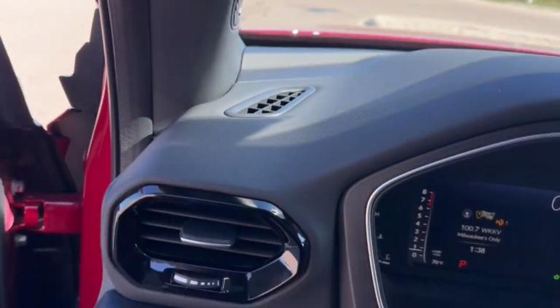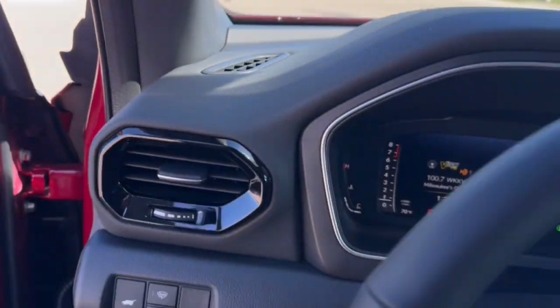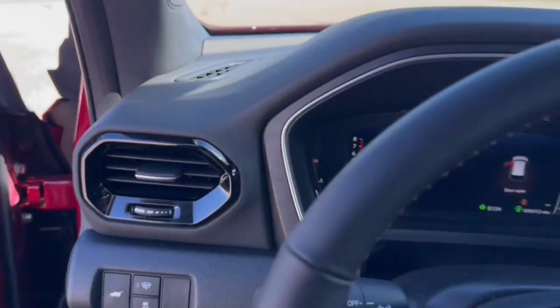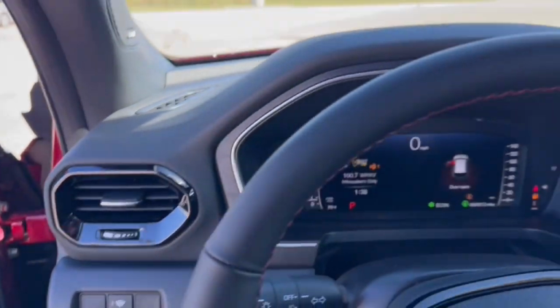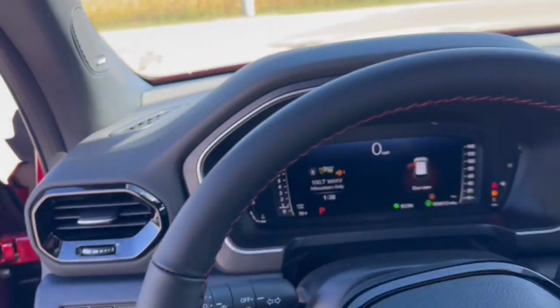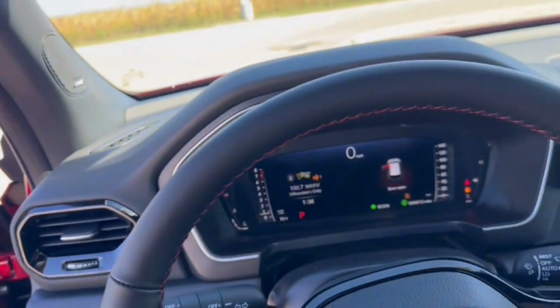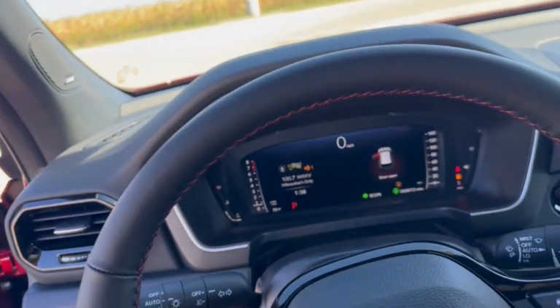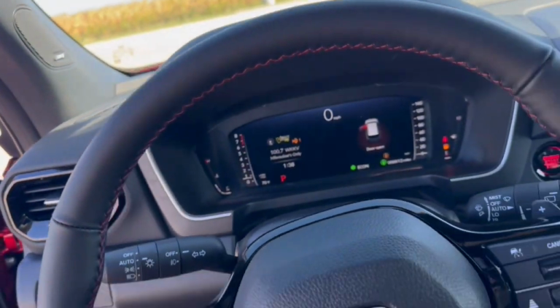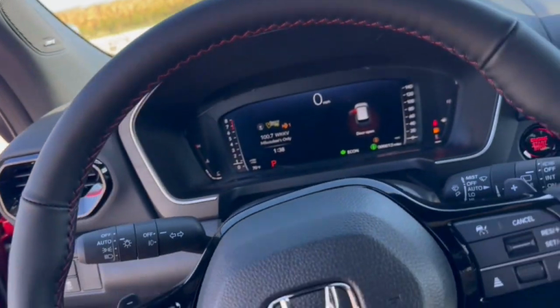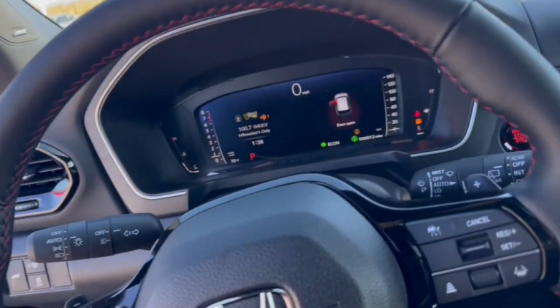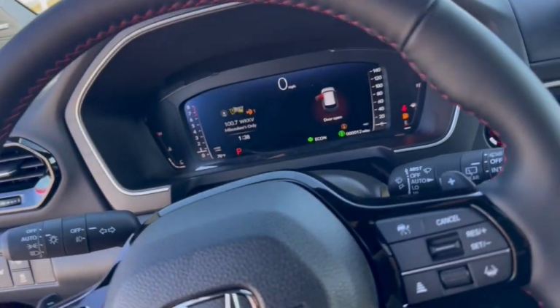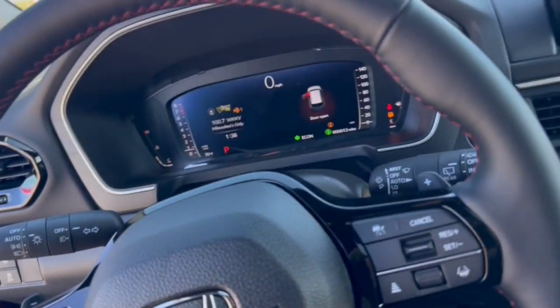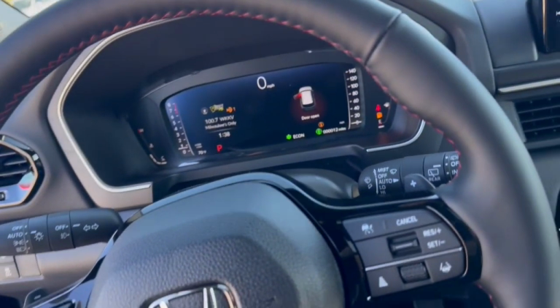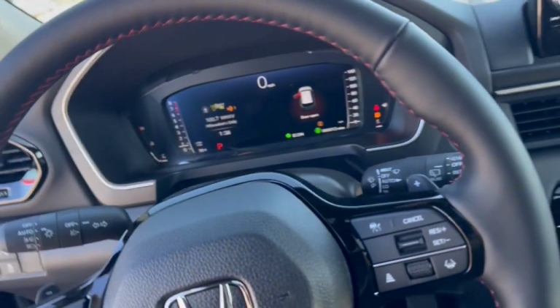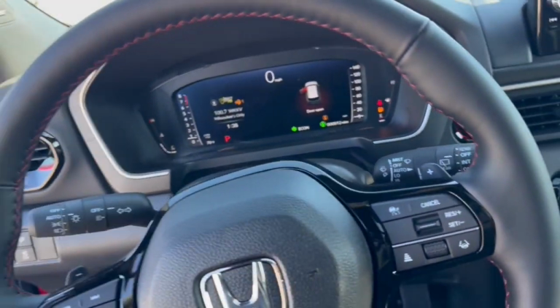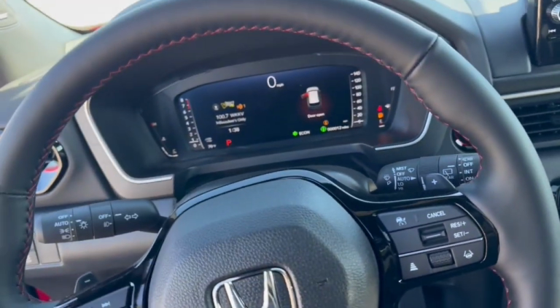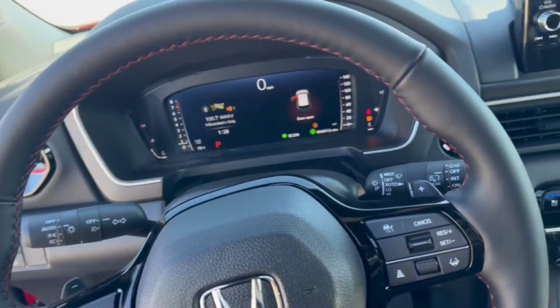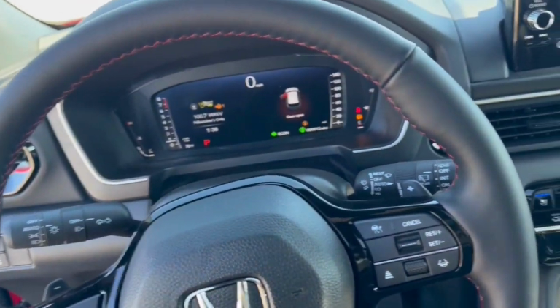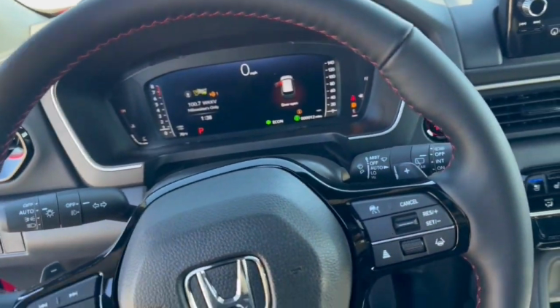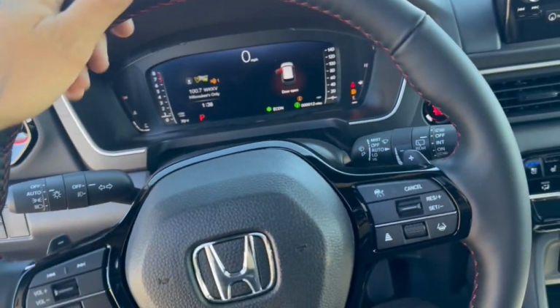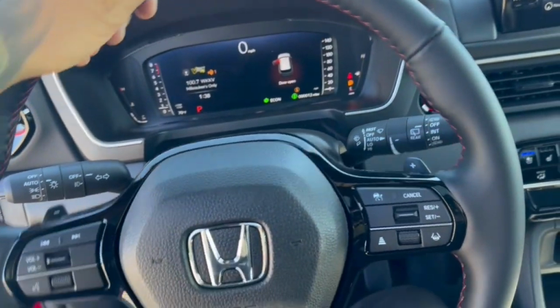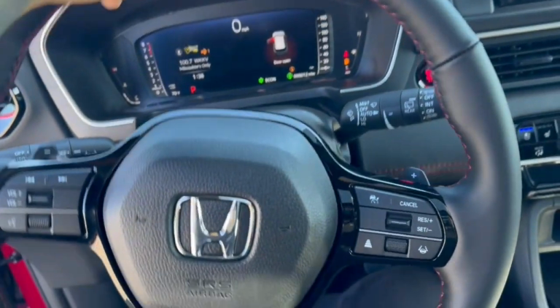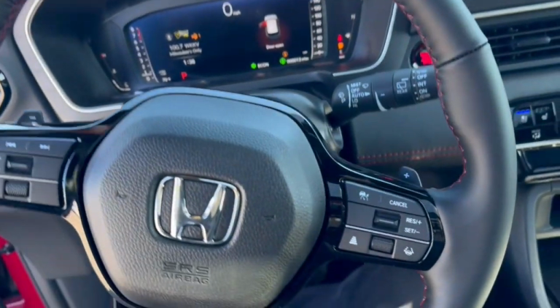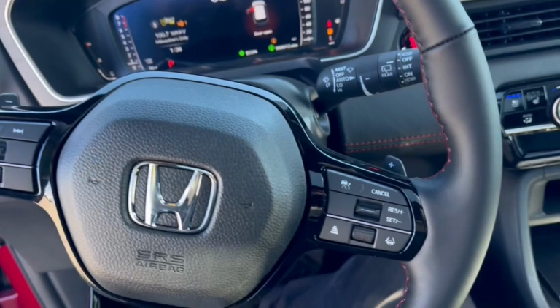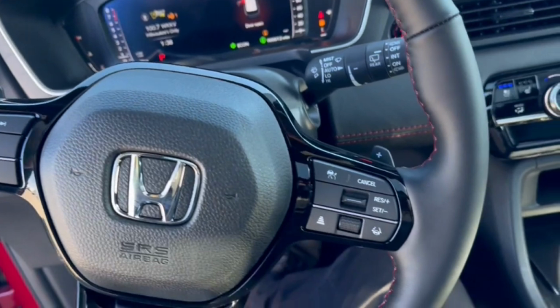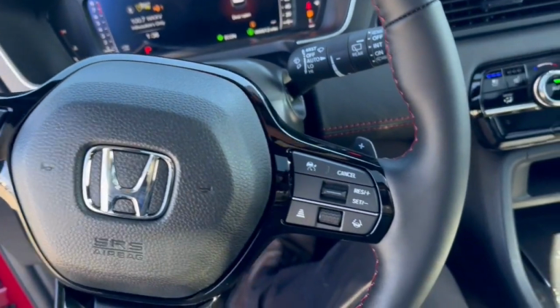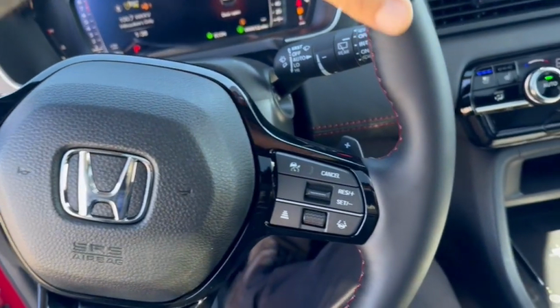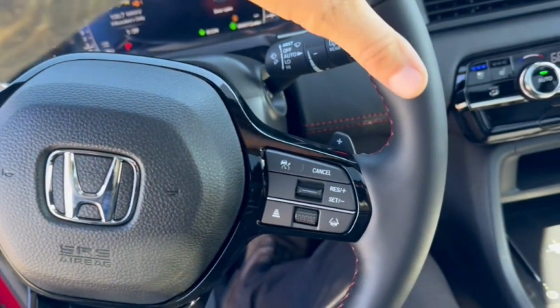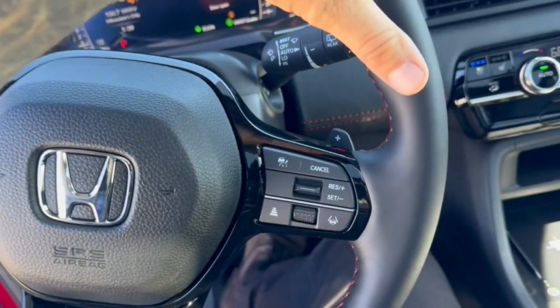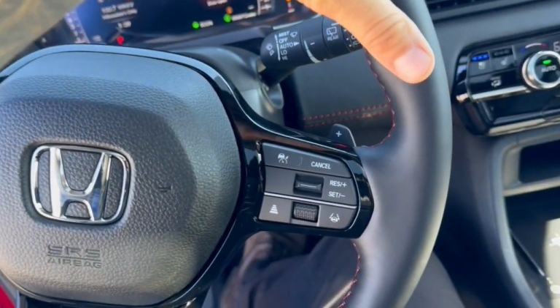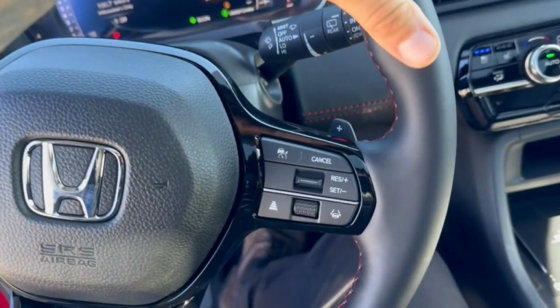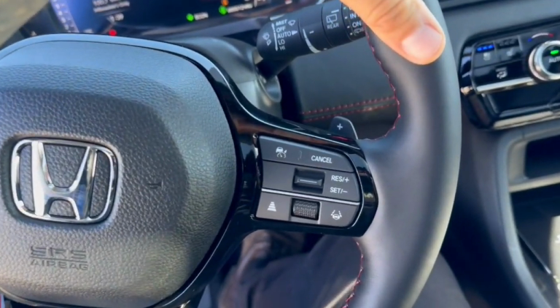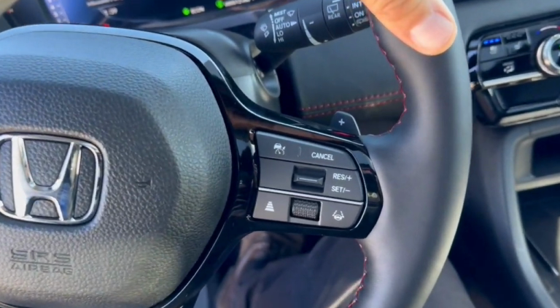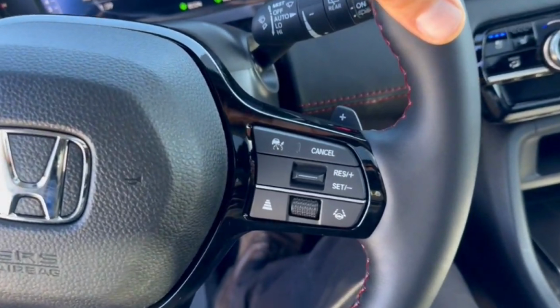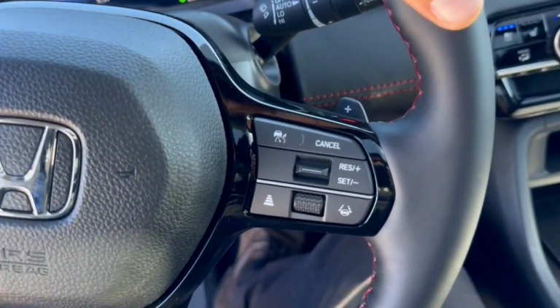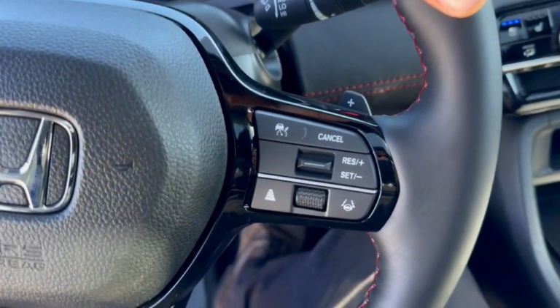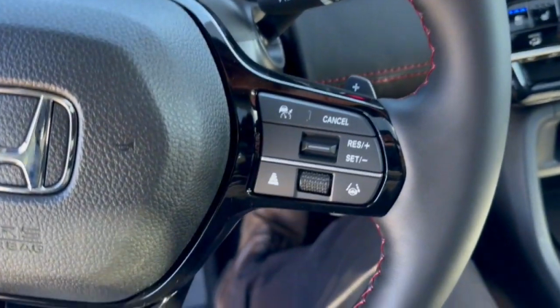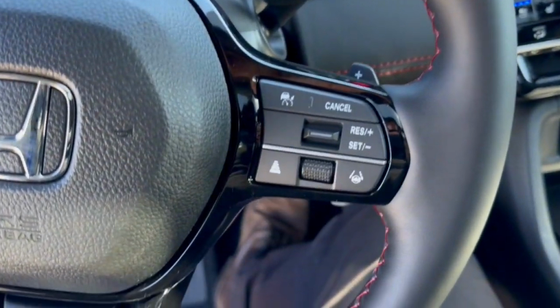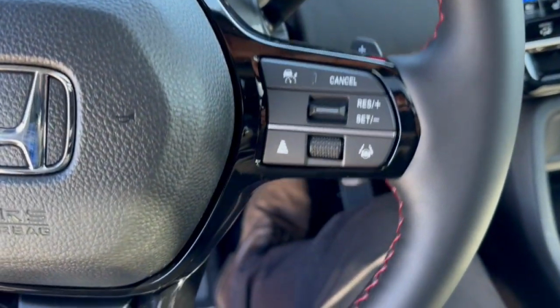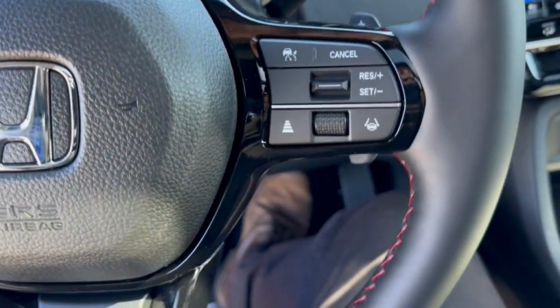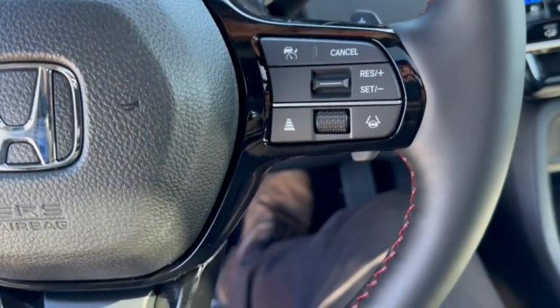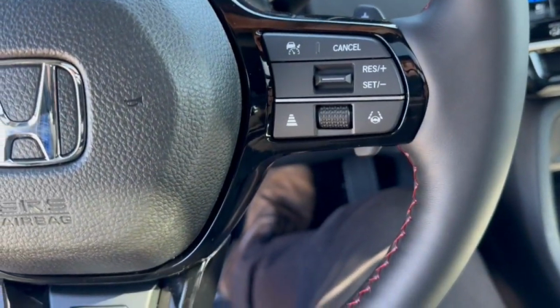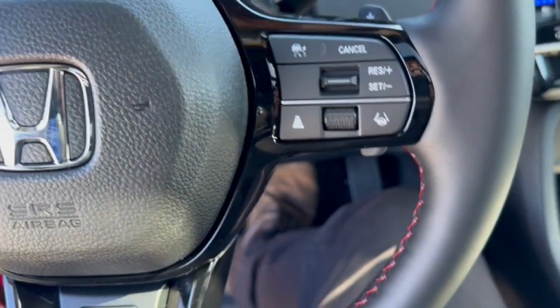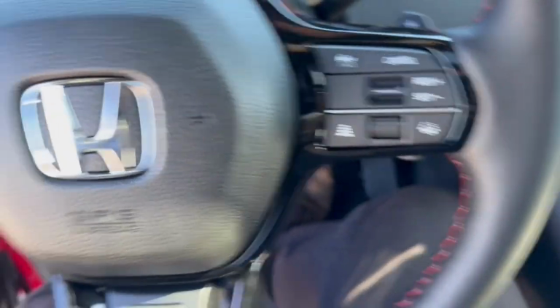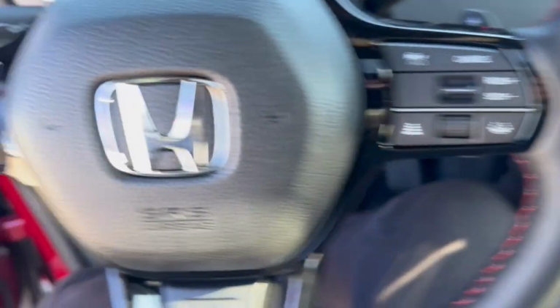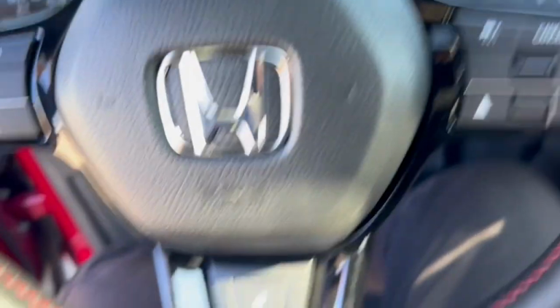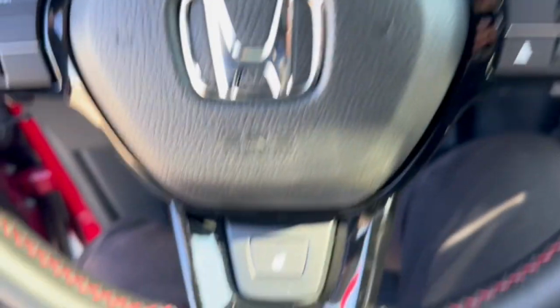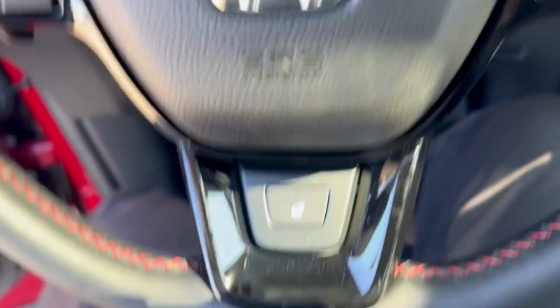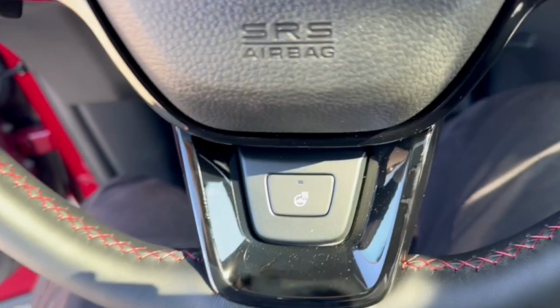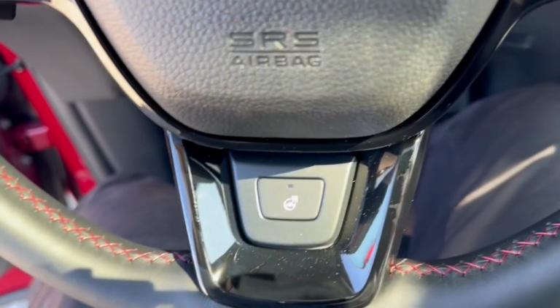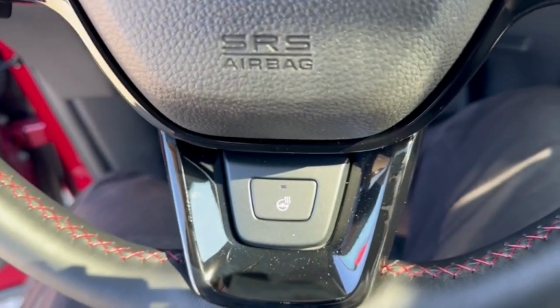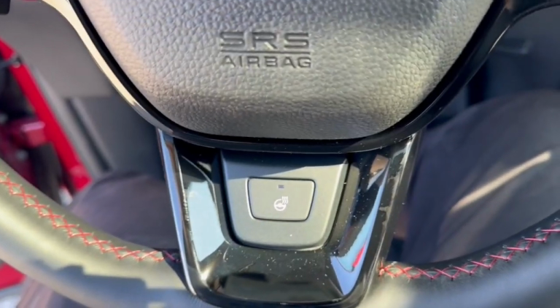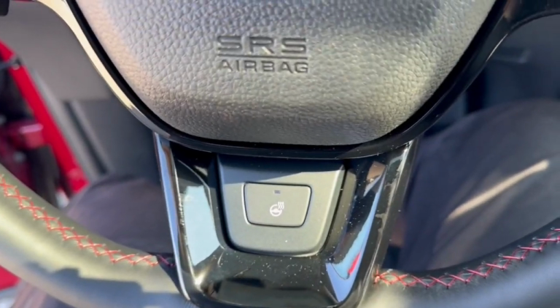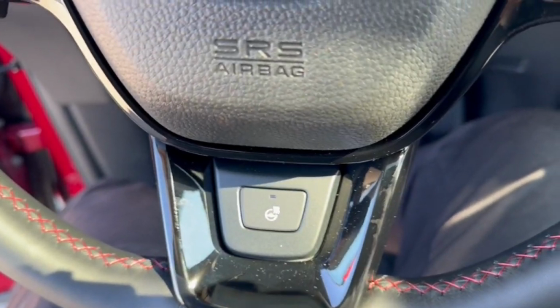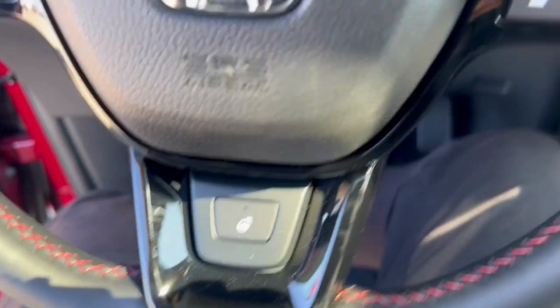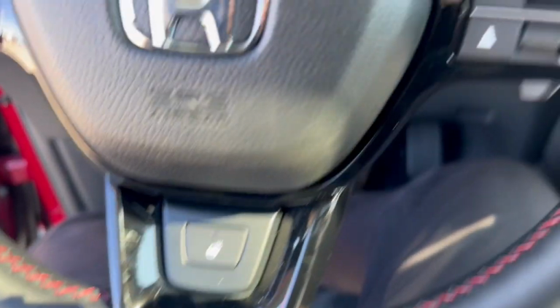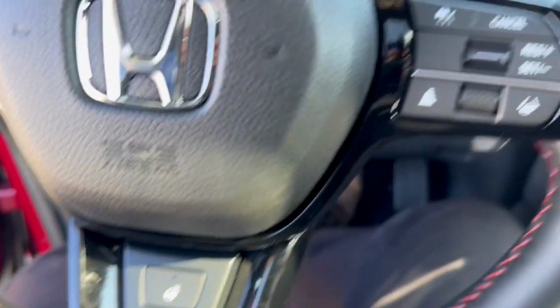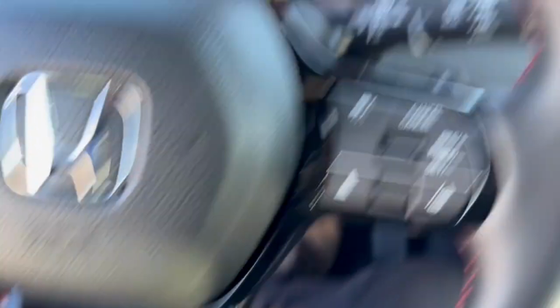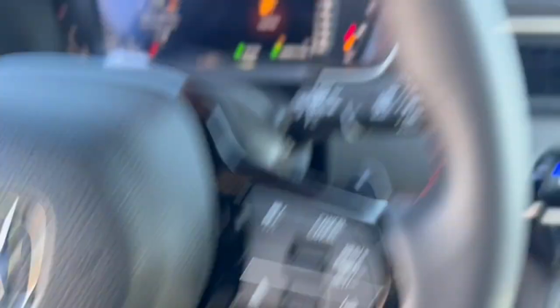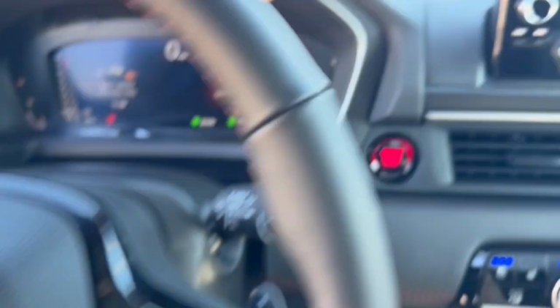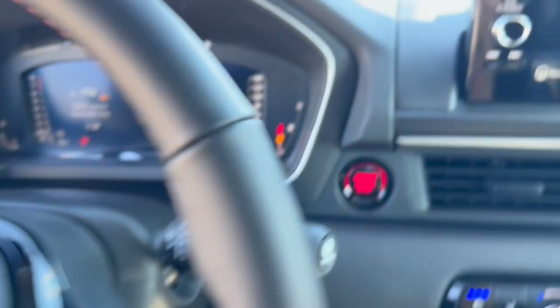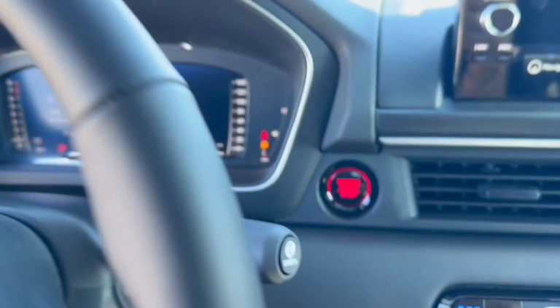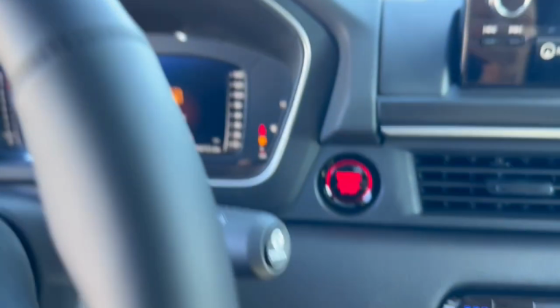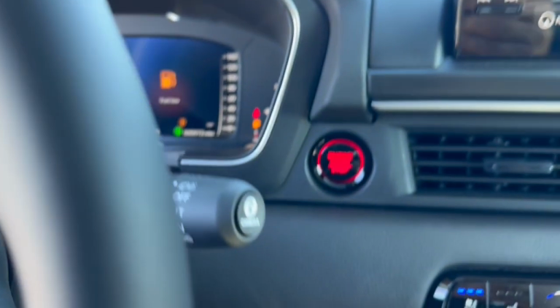It has lane departure warnings, forward collision warnings, leather wrapped steering wheel, adaptive cruise control, and you do have the heating function for the steering wheel.